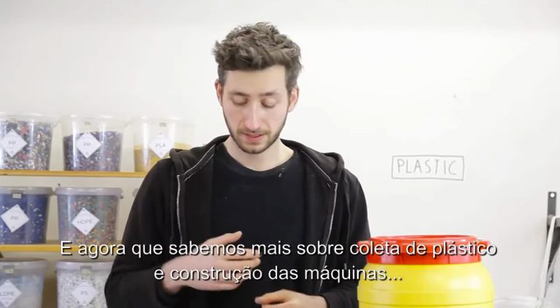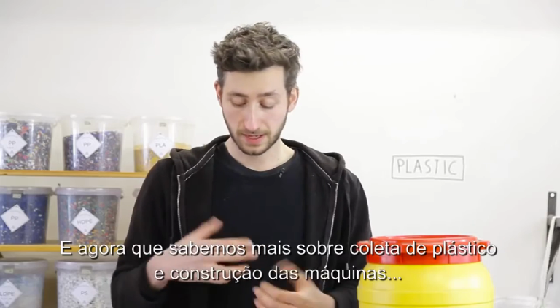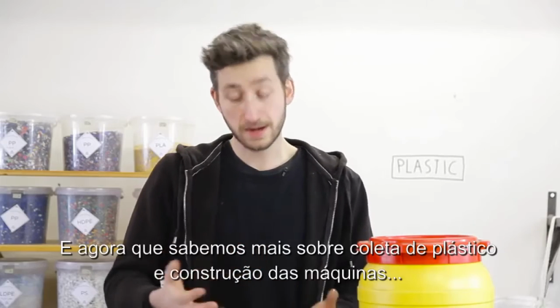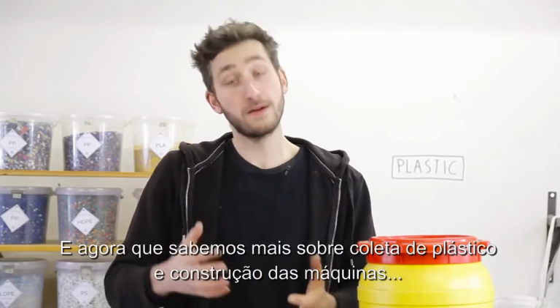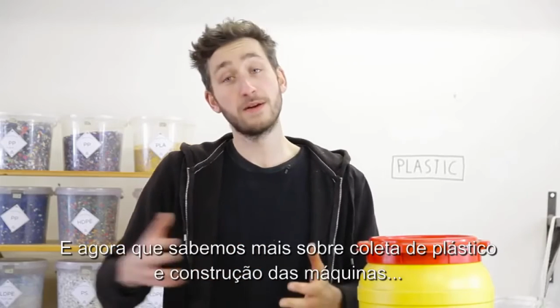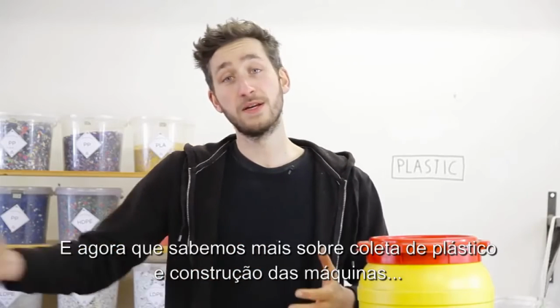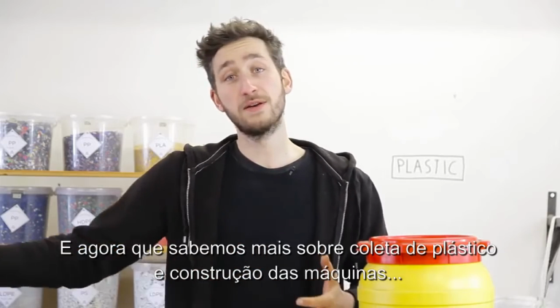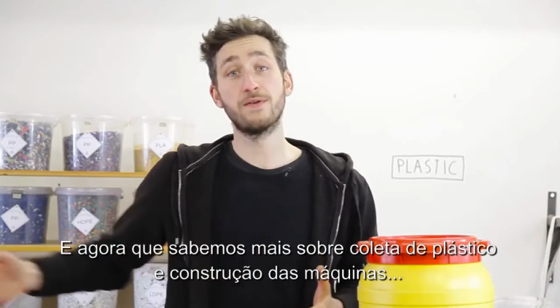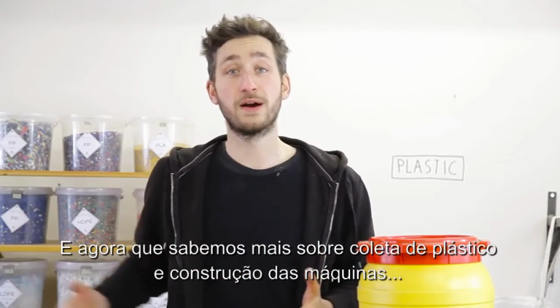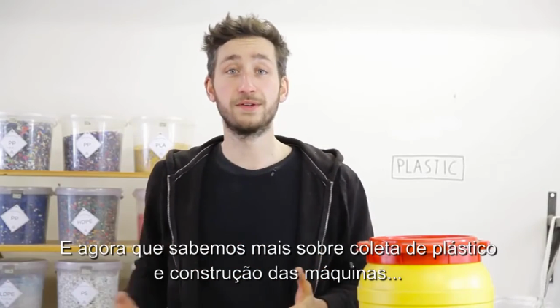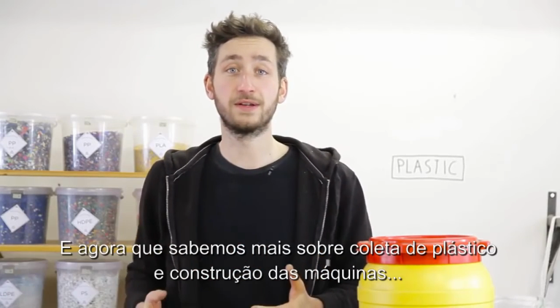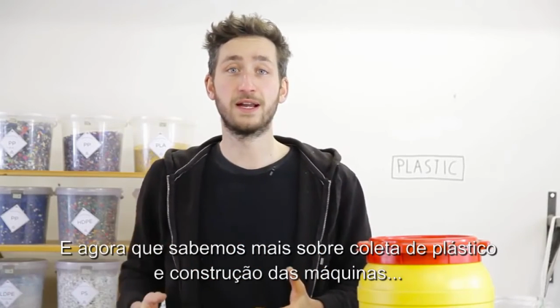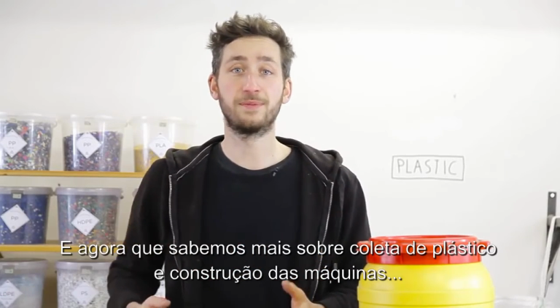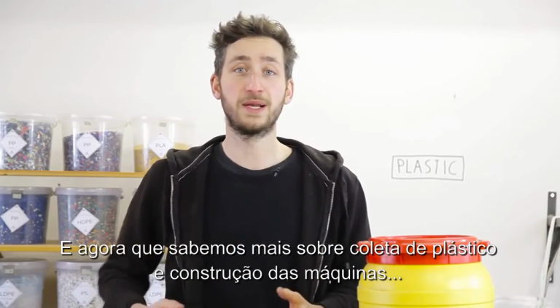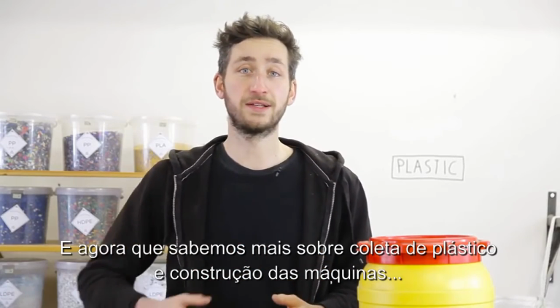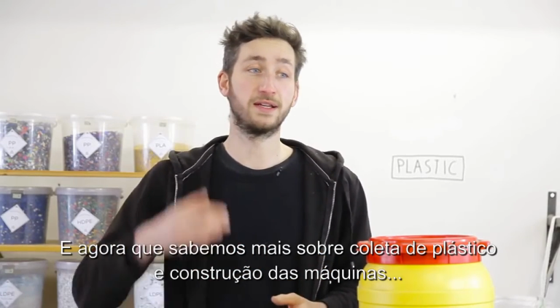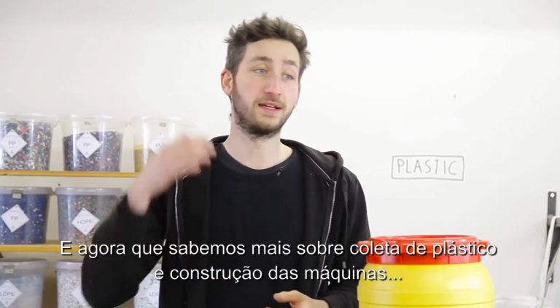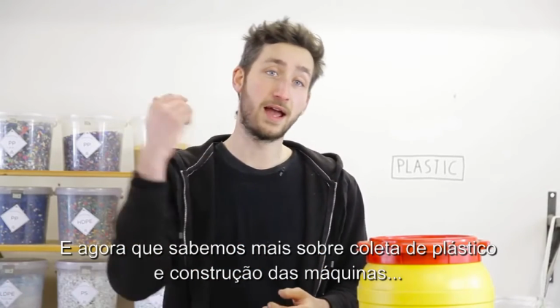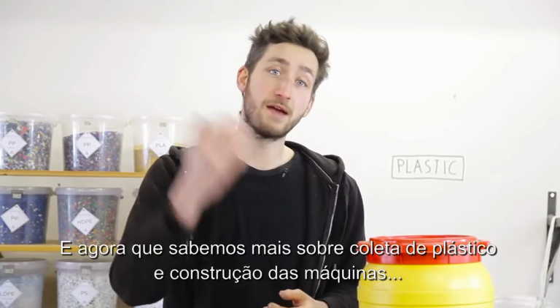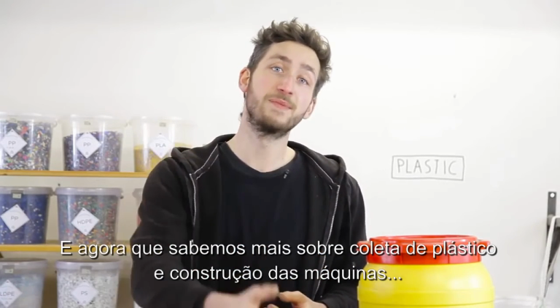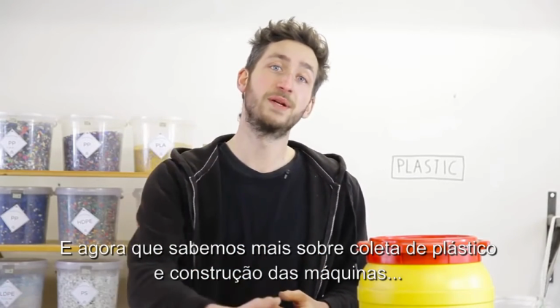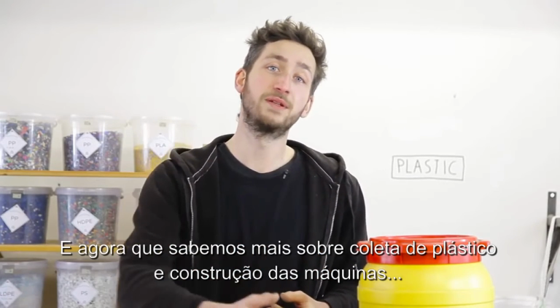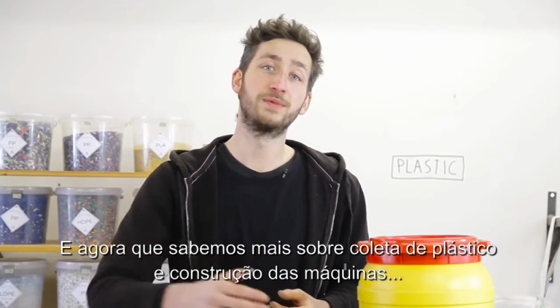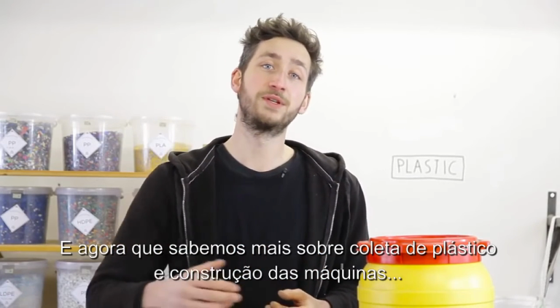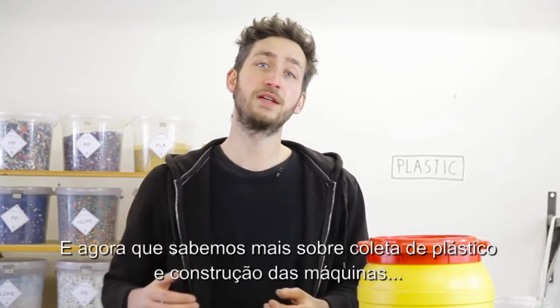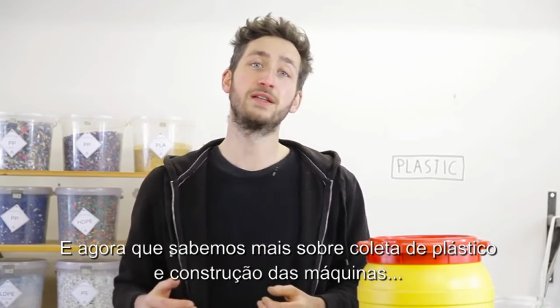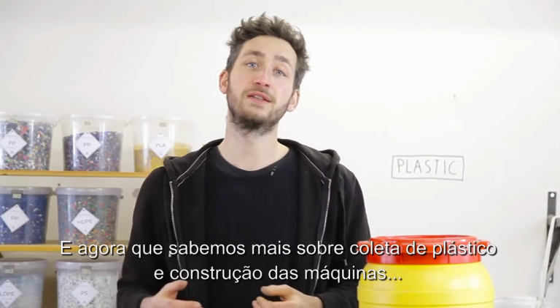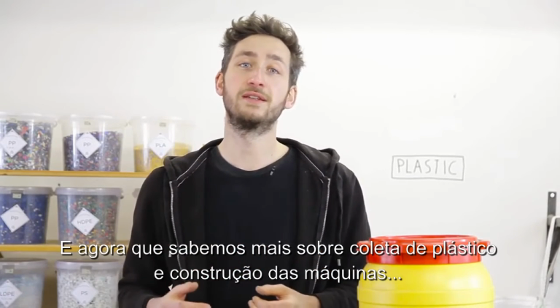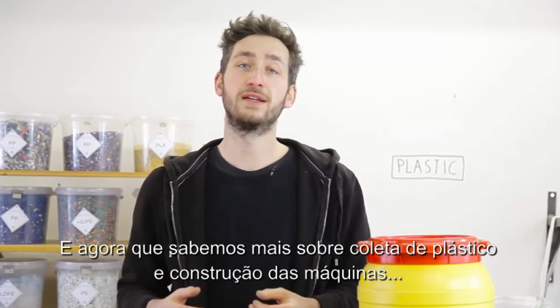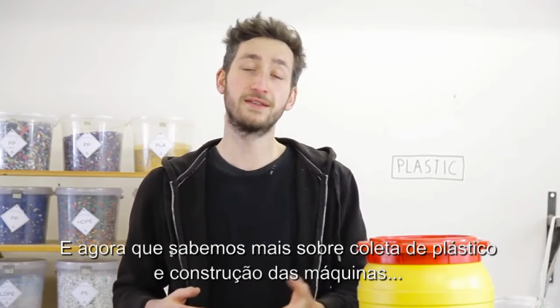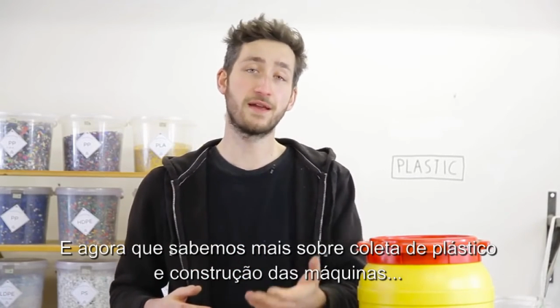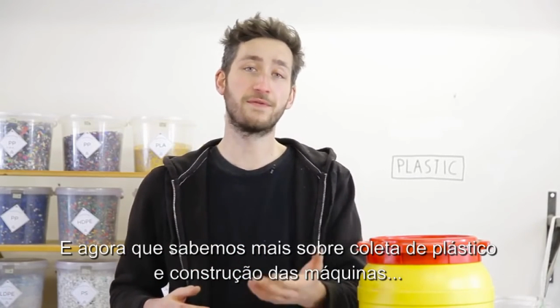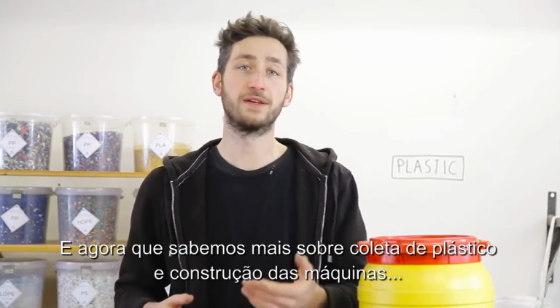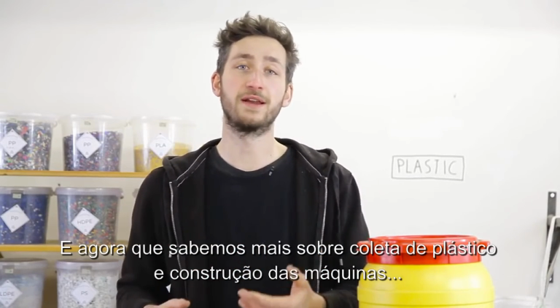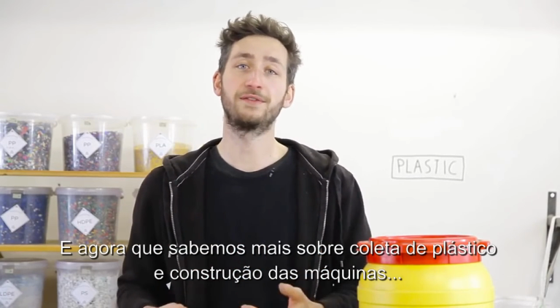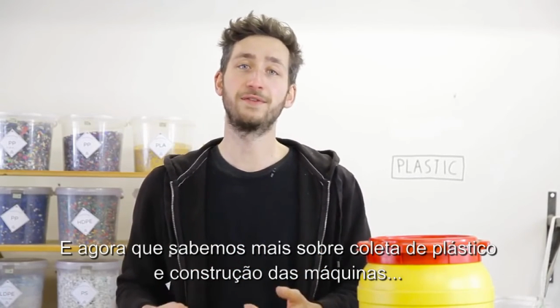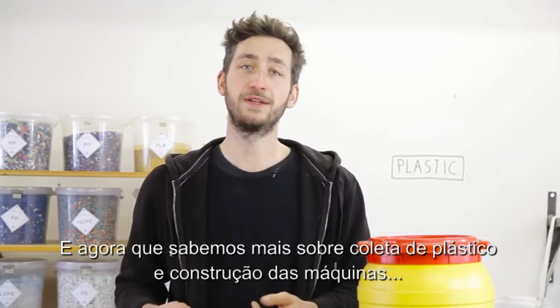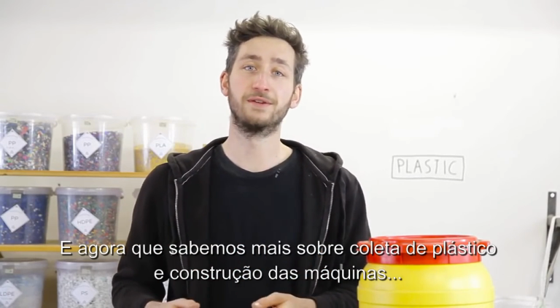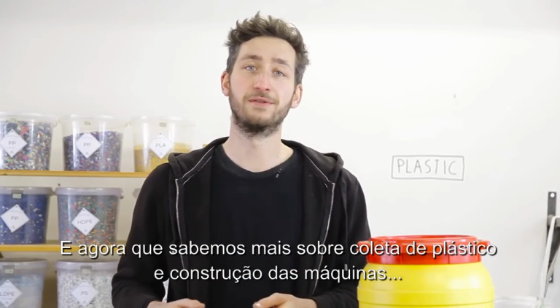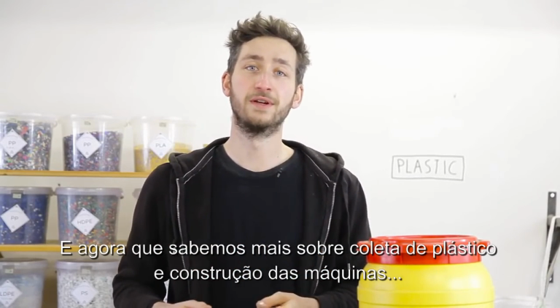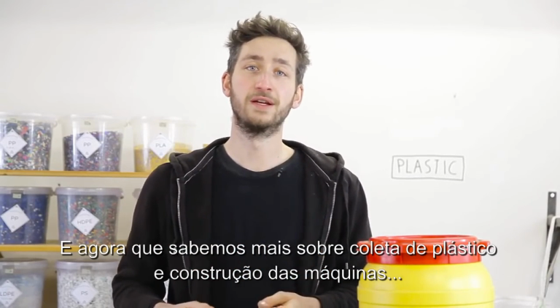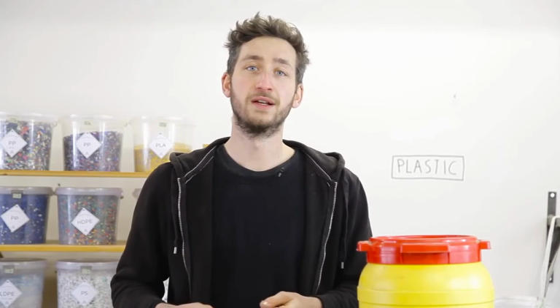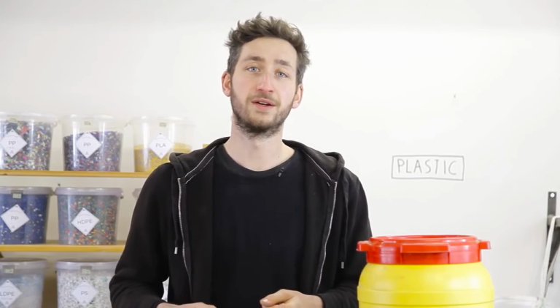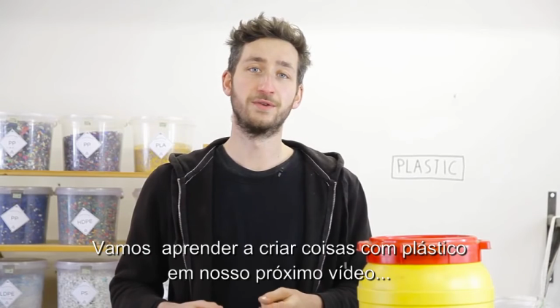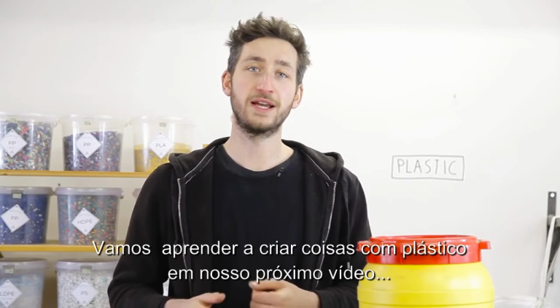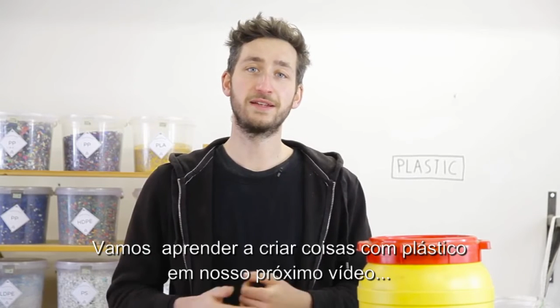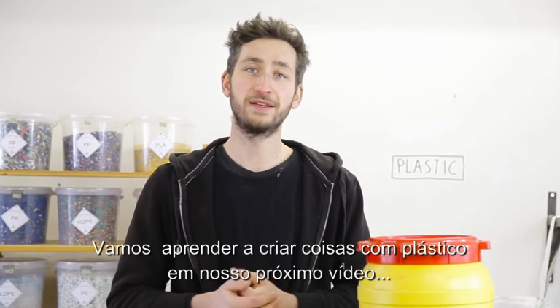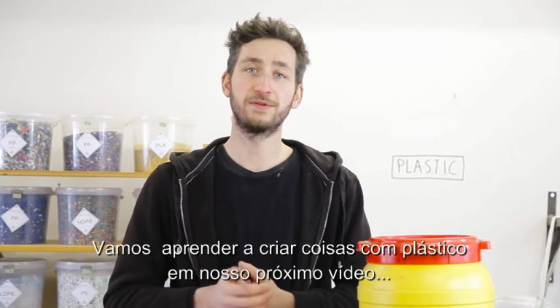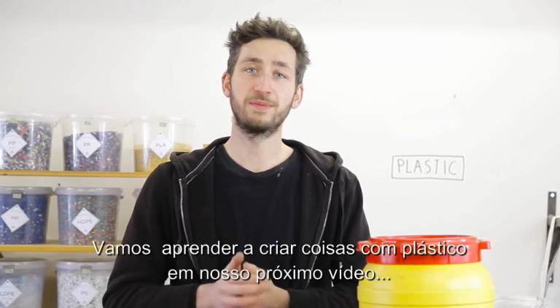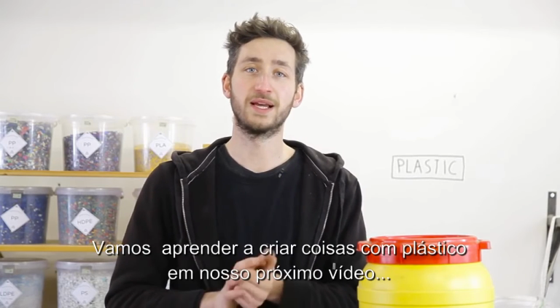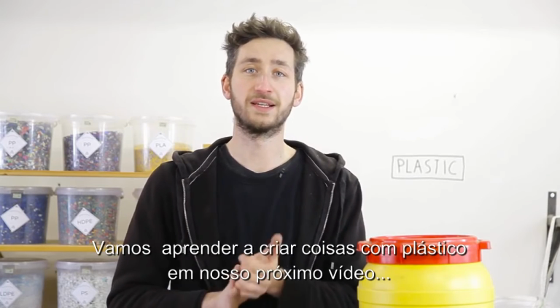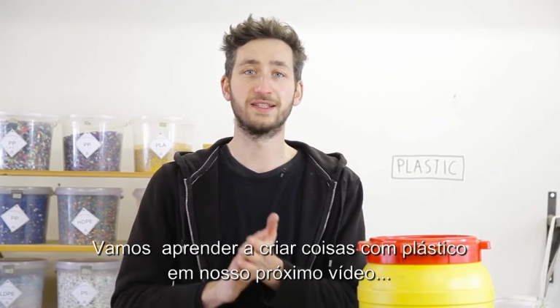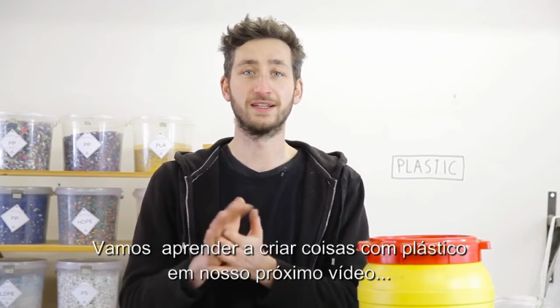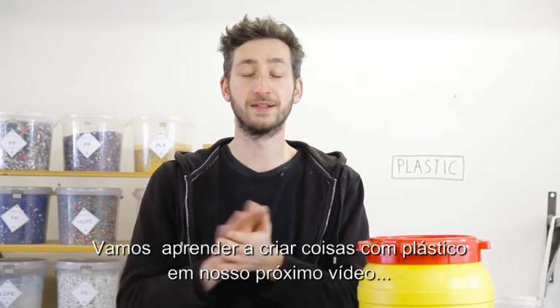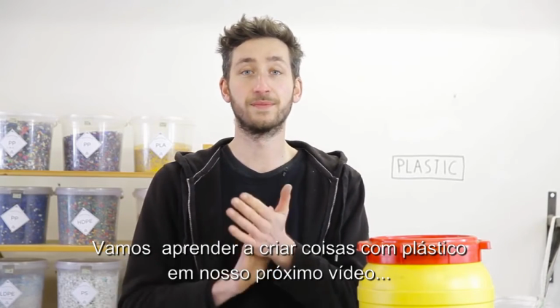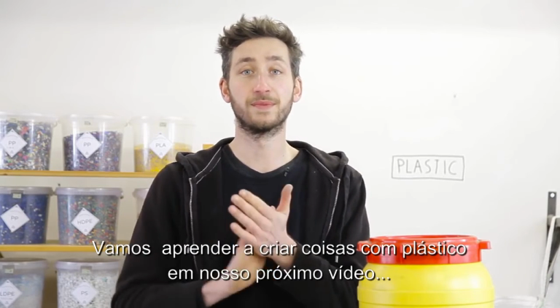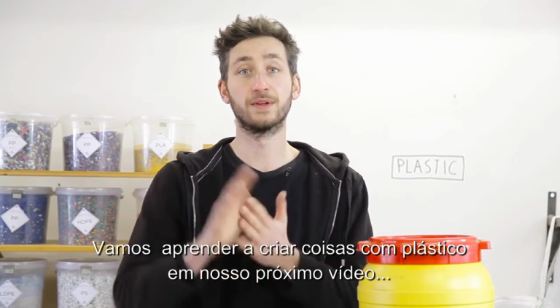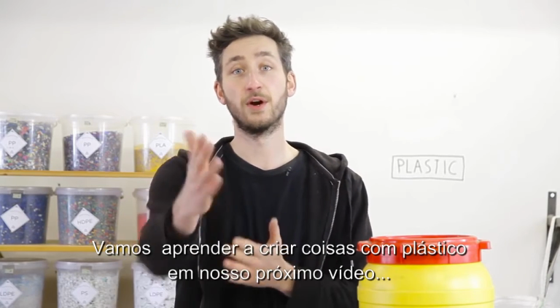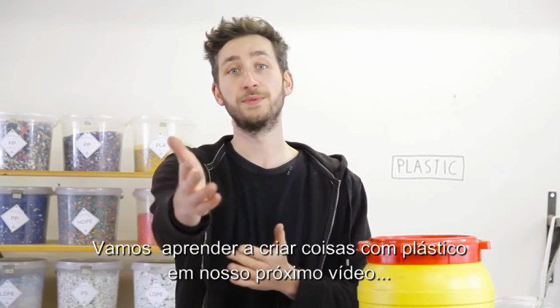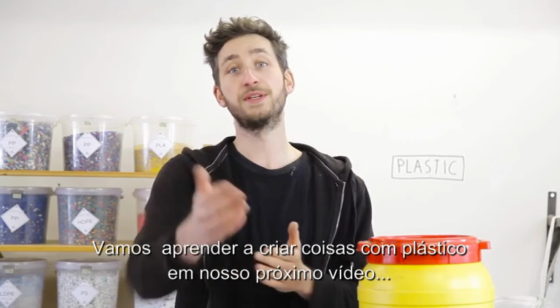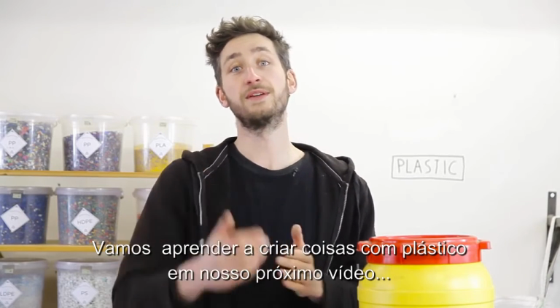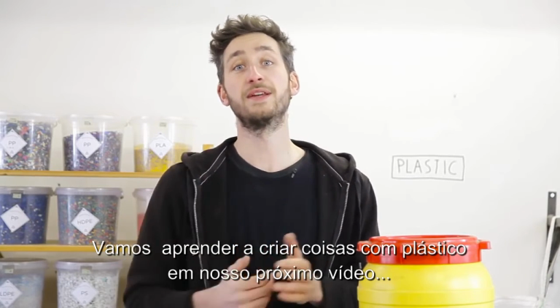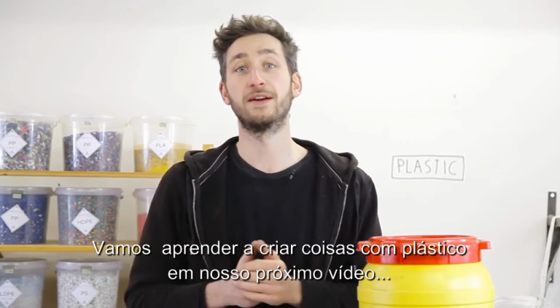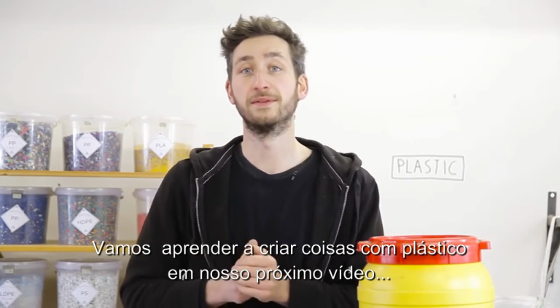Now that we know how to collect plastic and we've built the machines, it's time for the next video: create things with plastic. Hope to see you there.